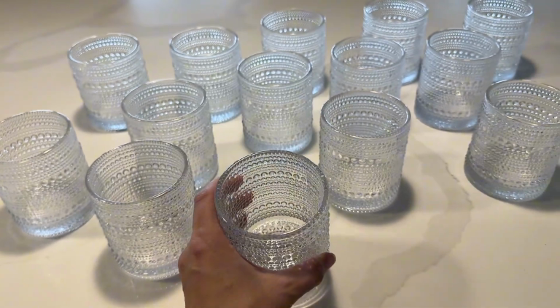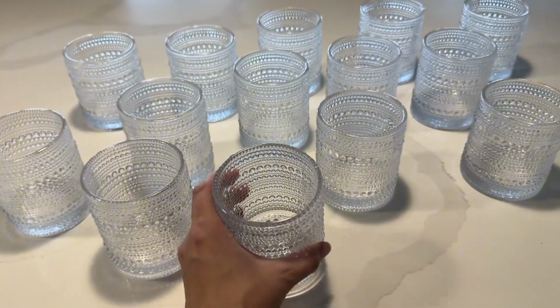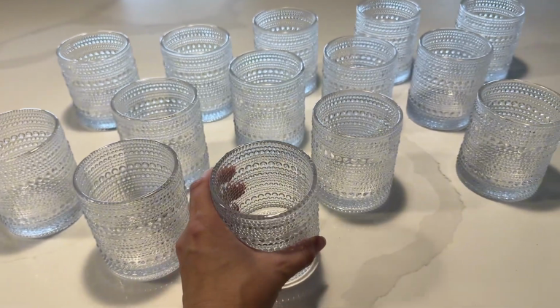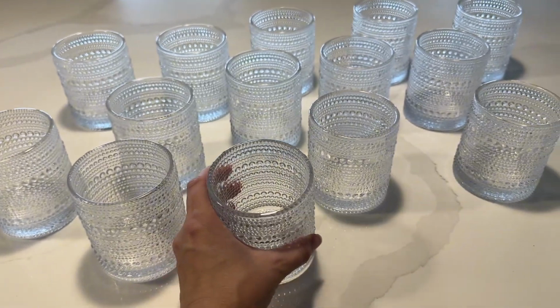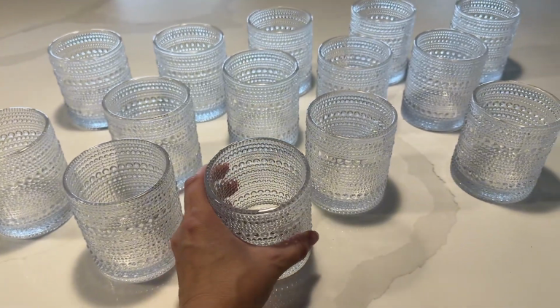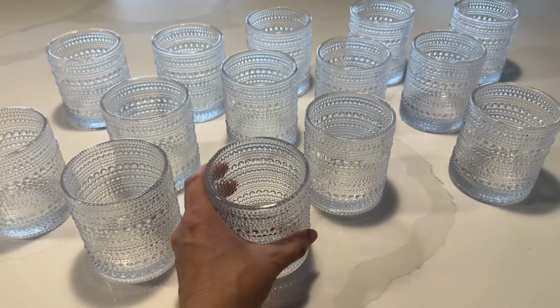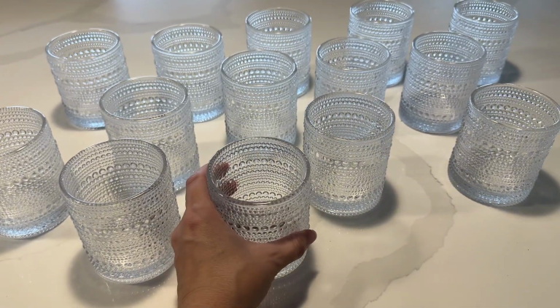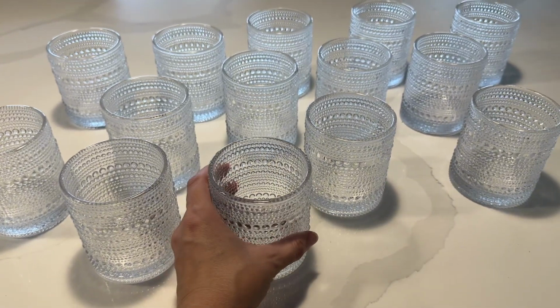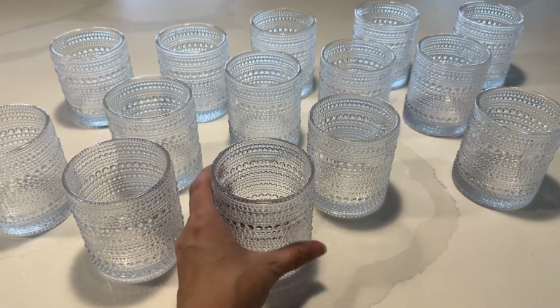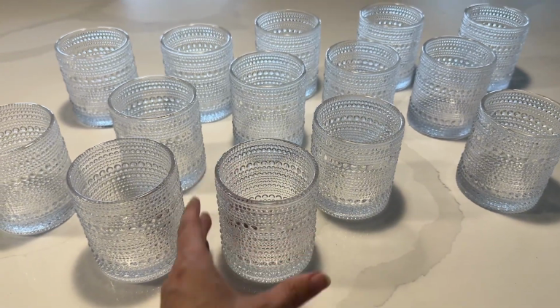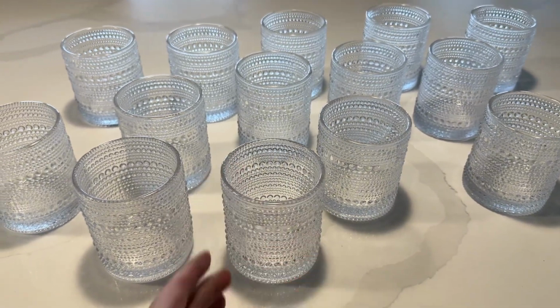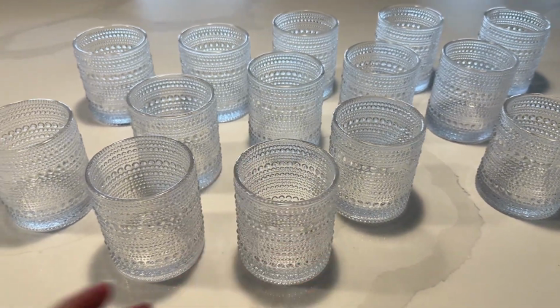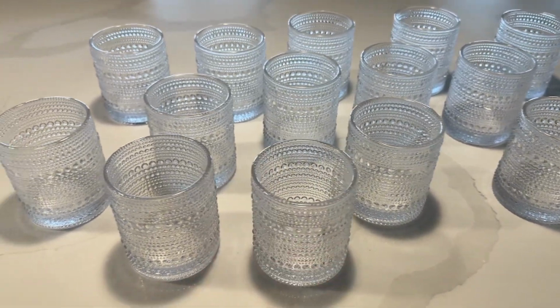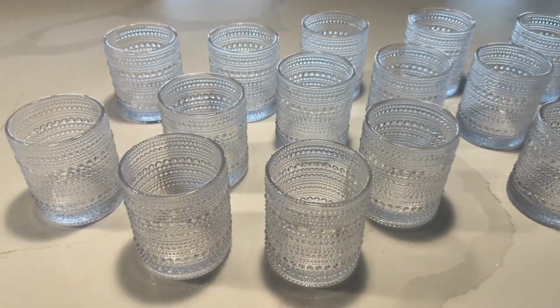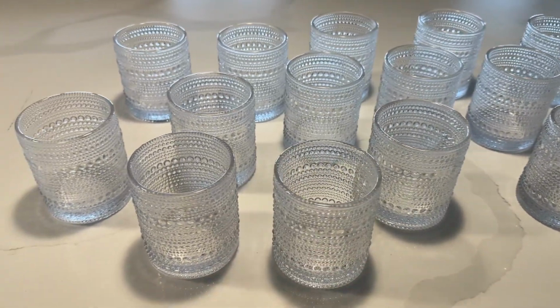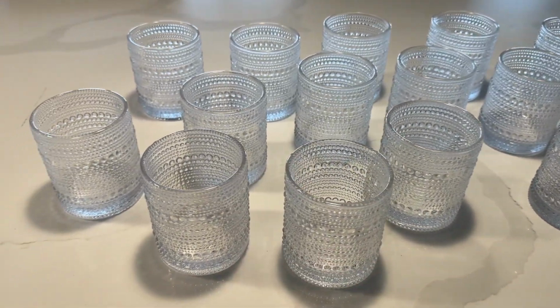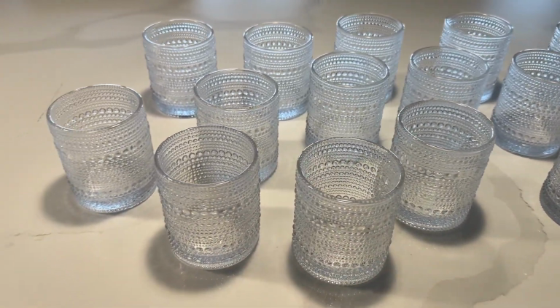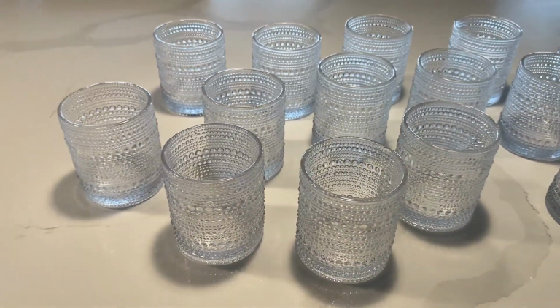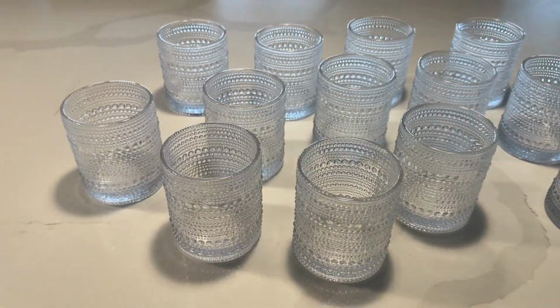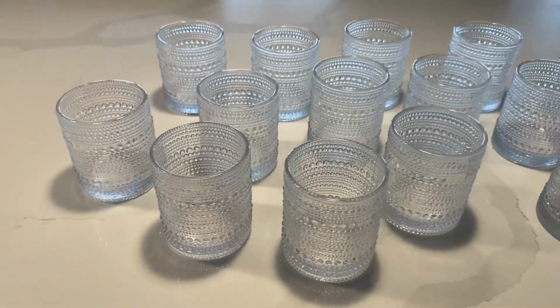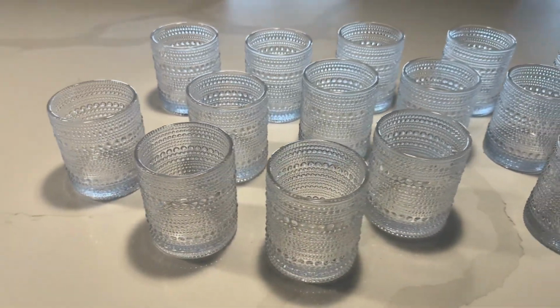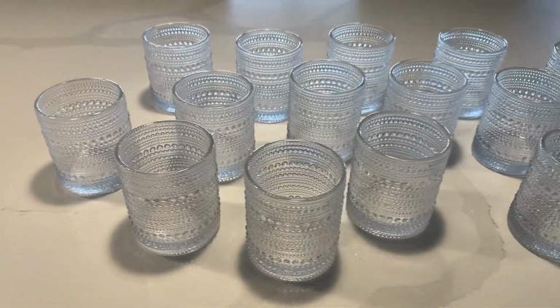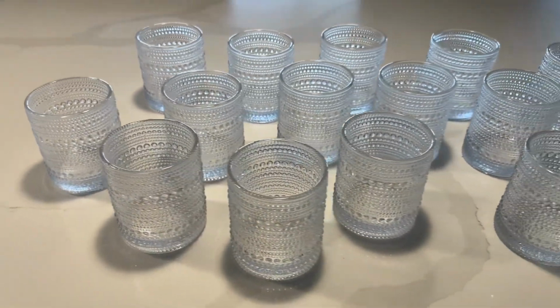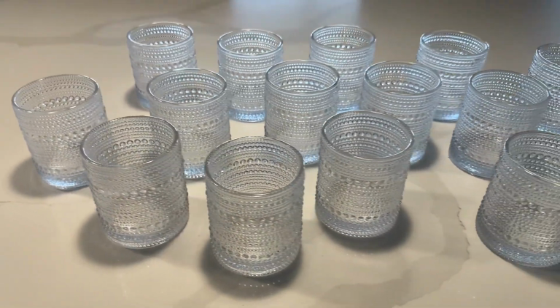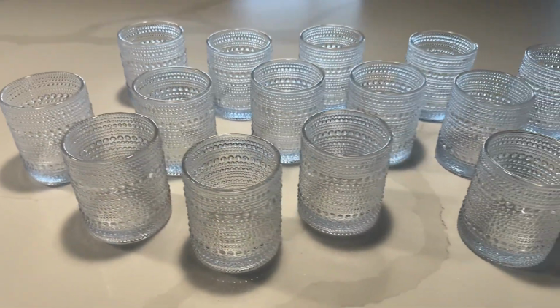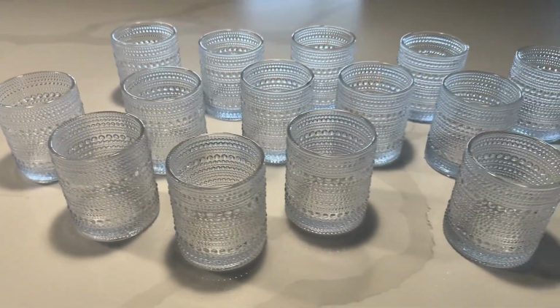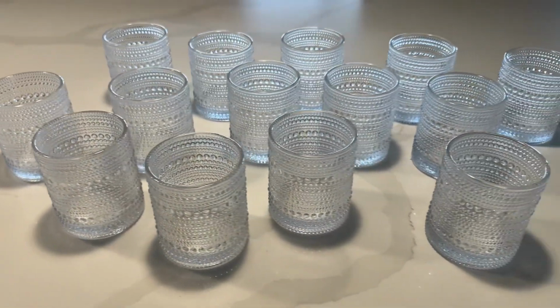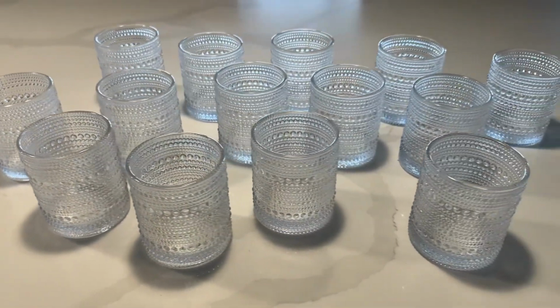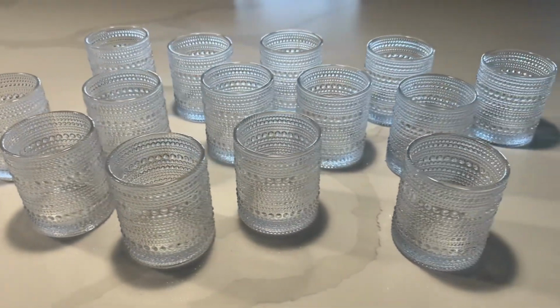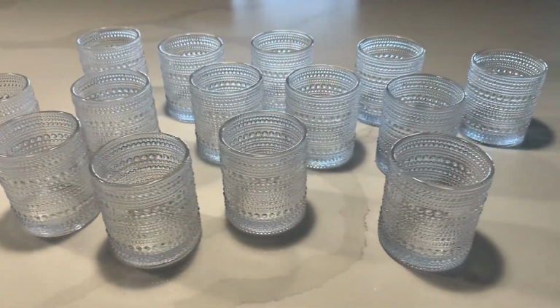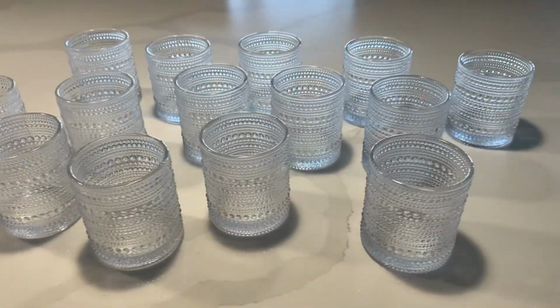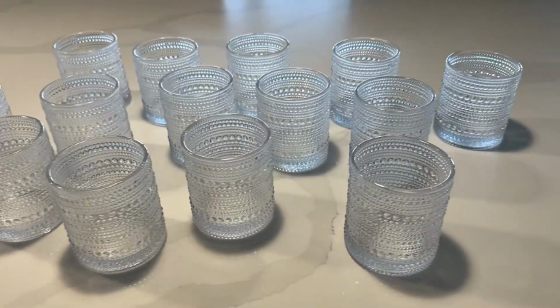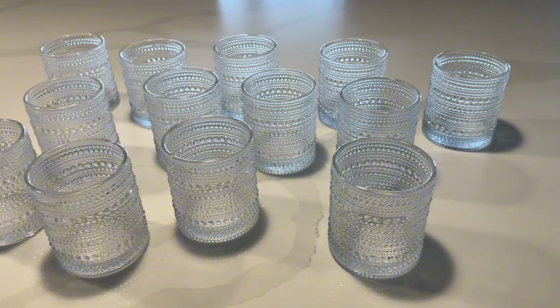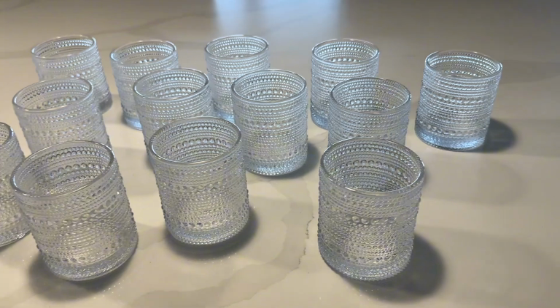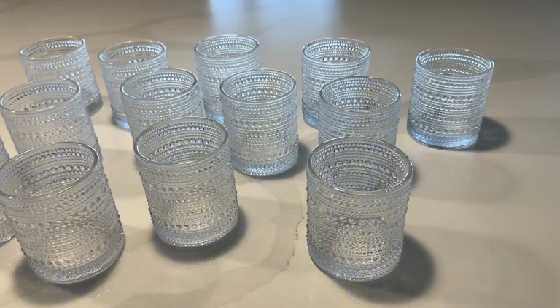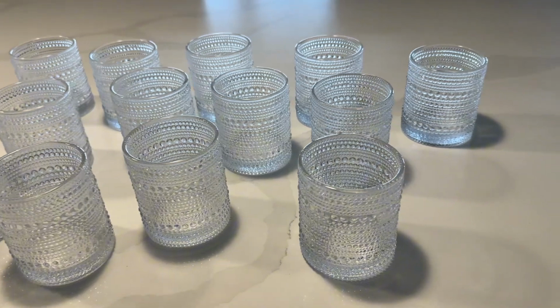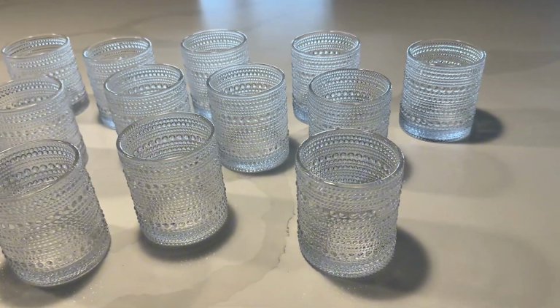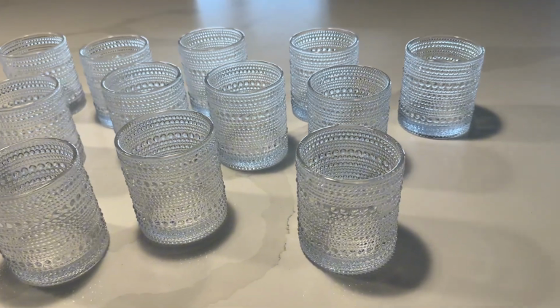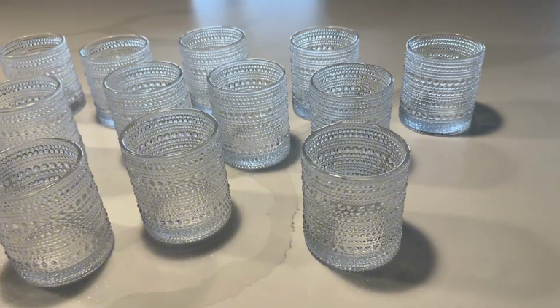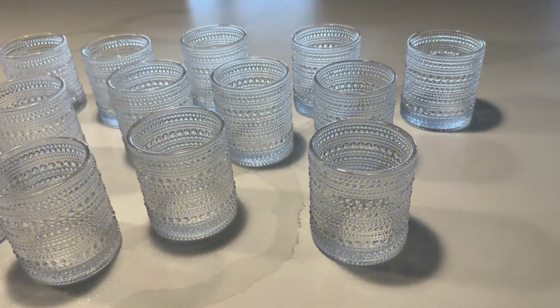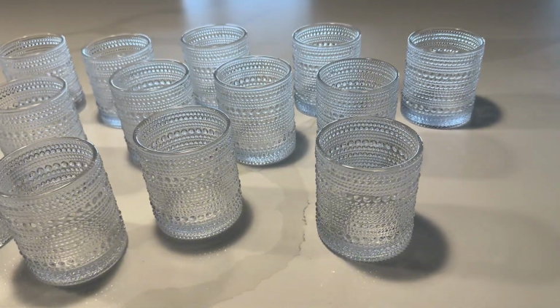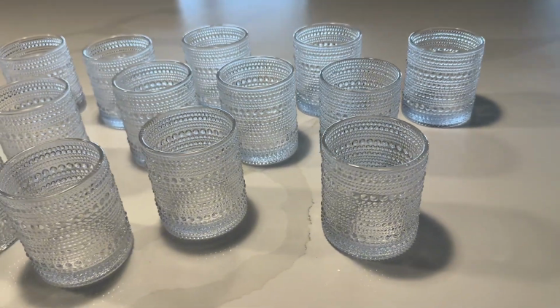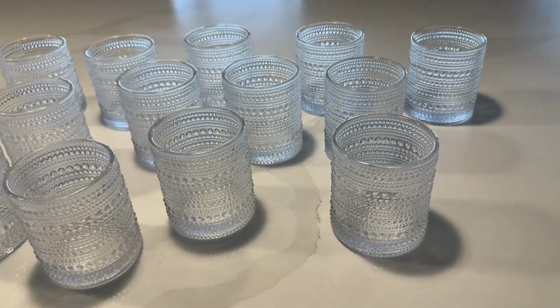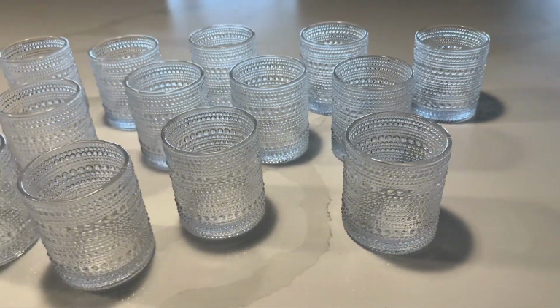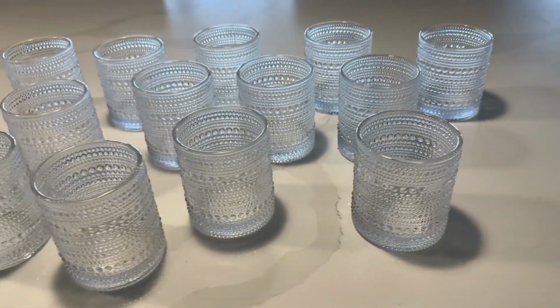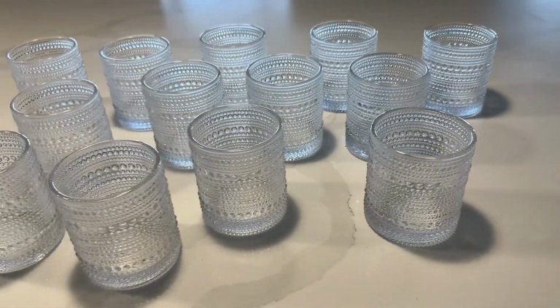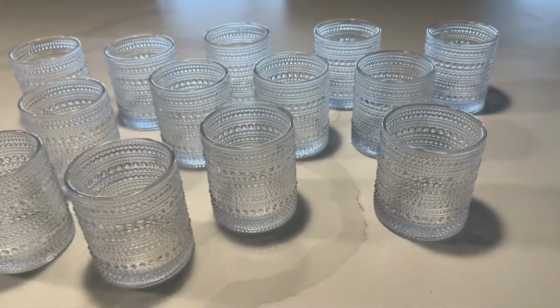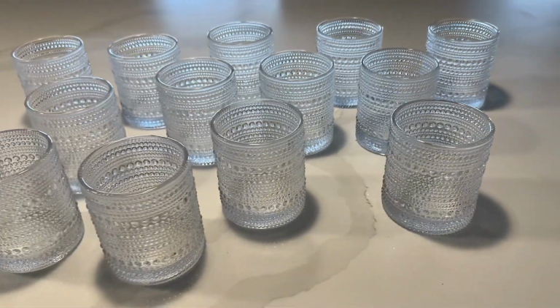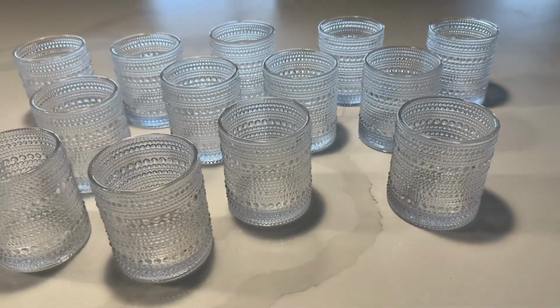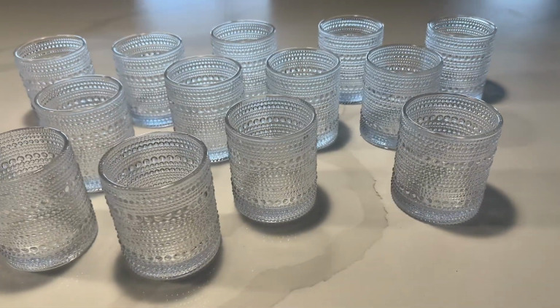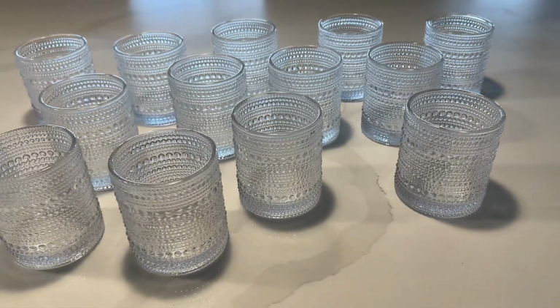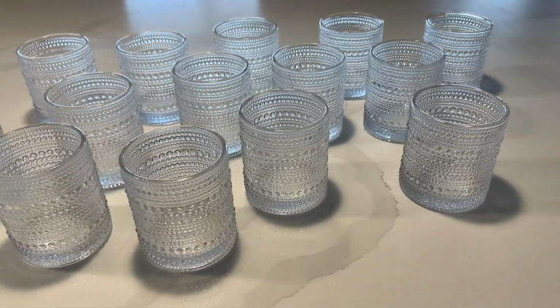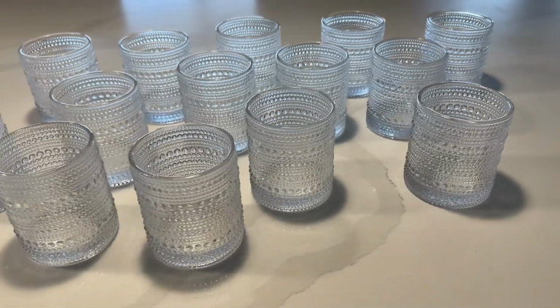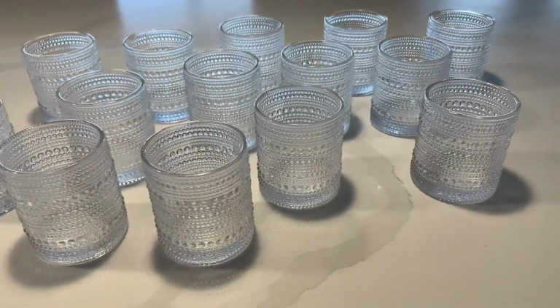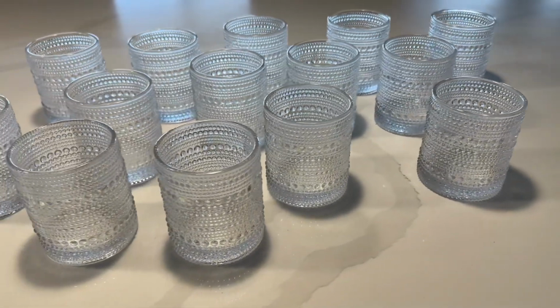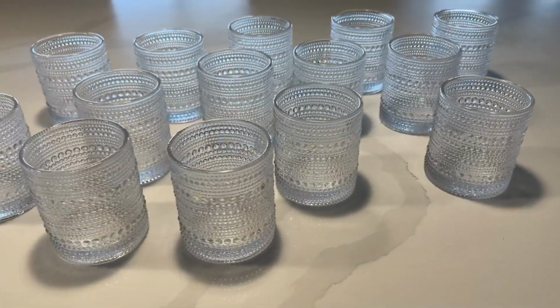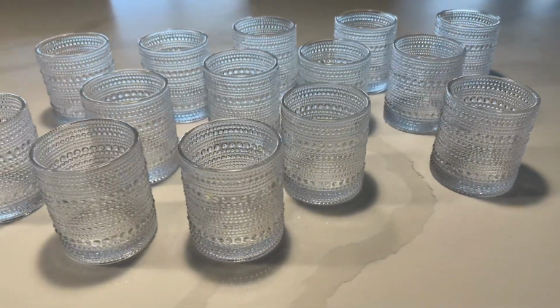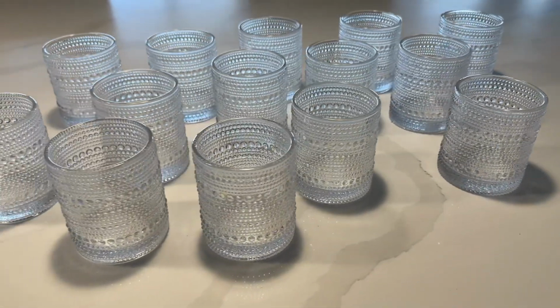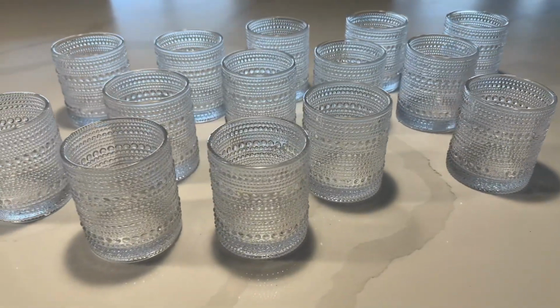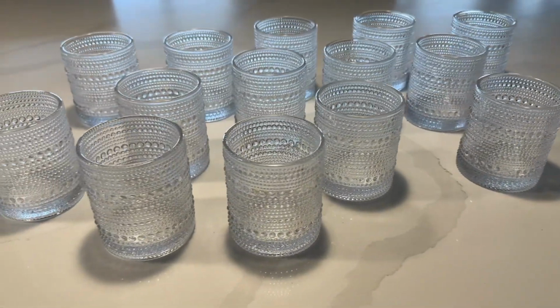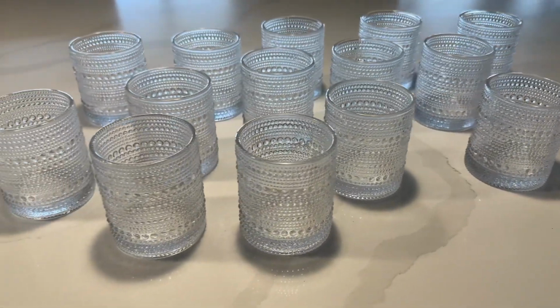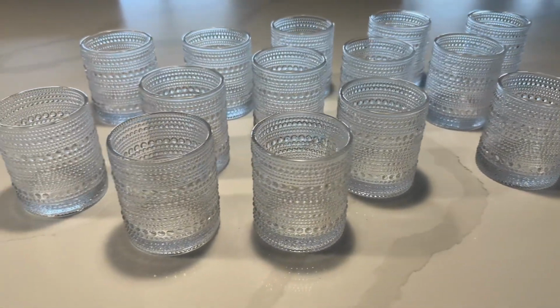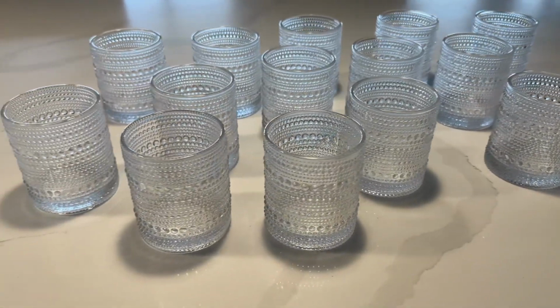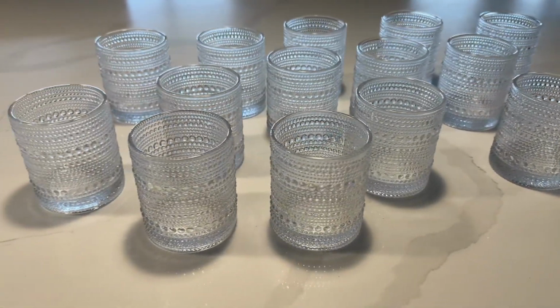I highly recommend these glasses, whether it be for your home or for a wedding or event styling business.